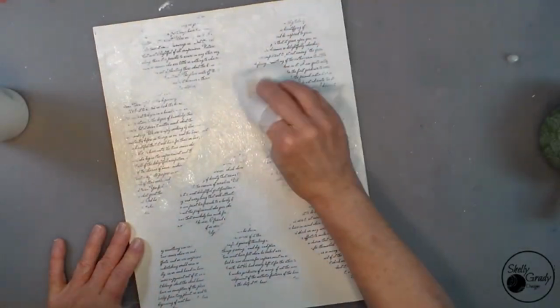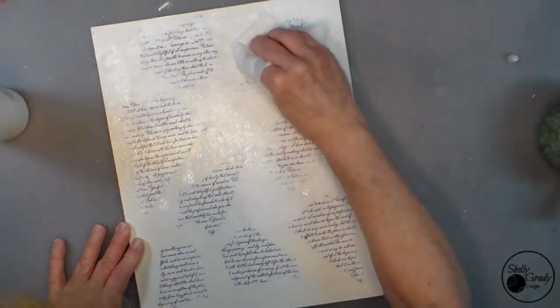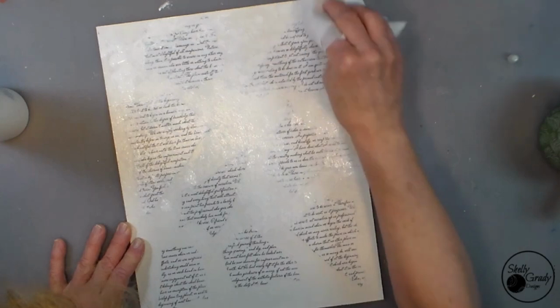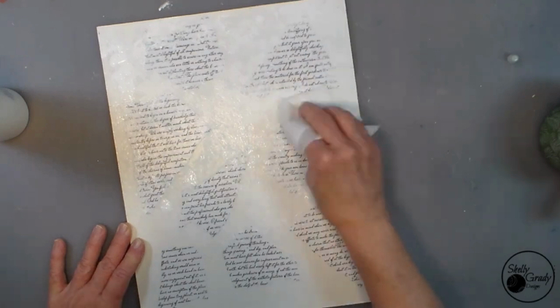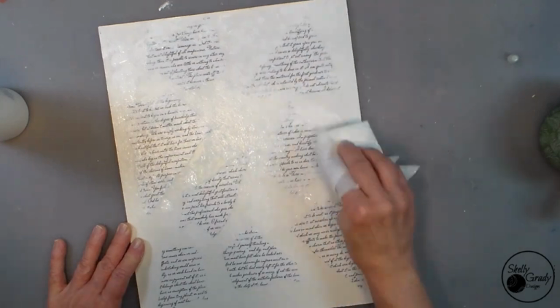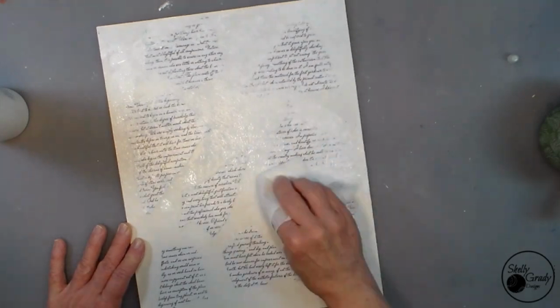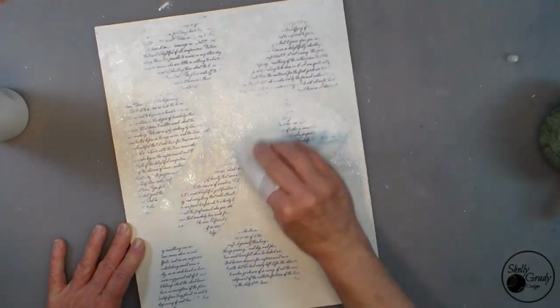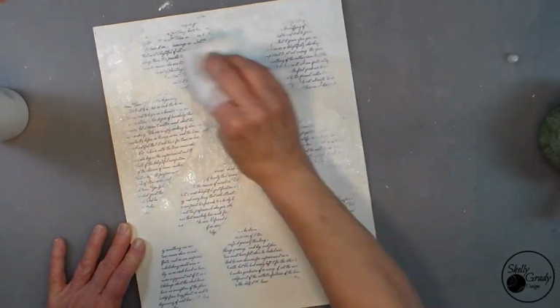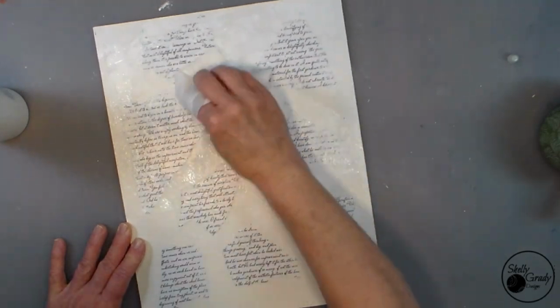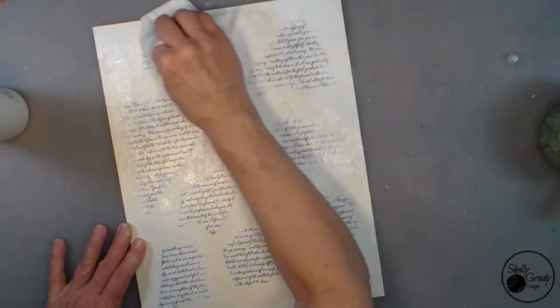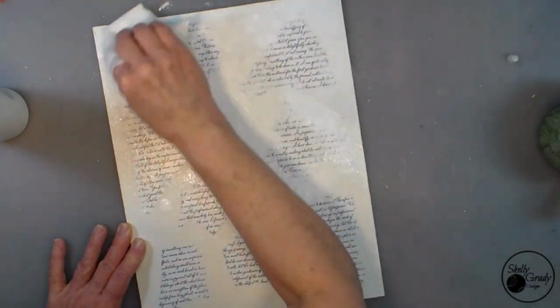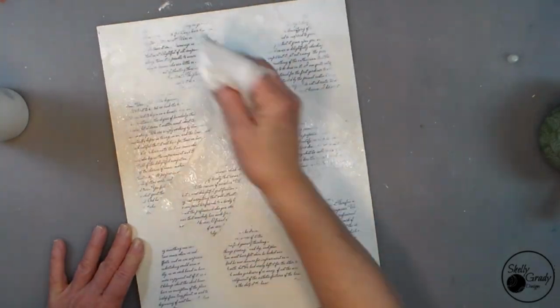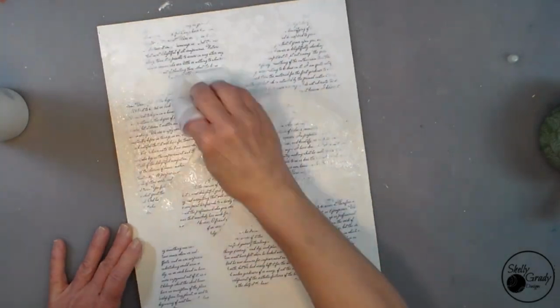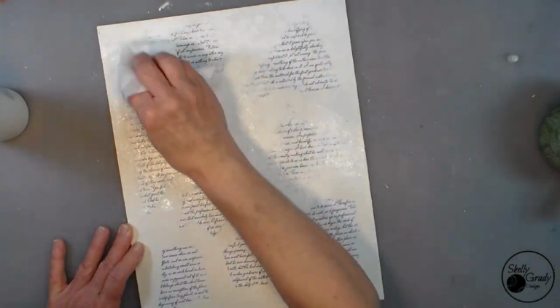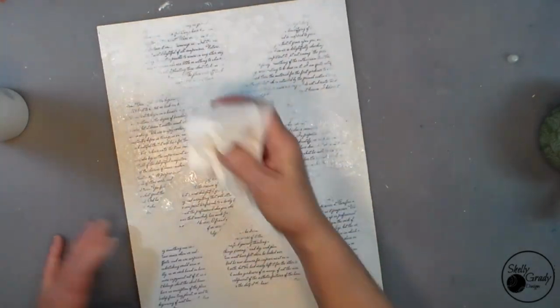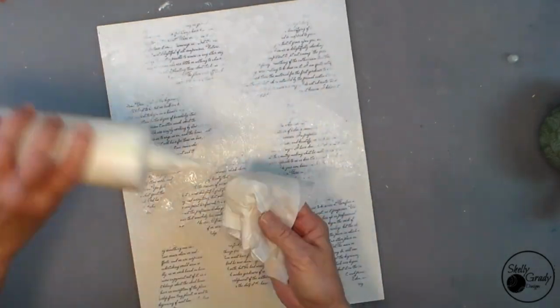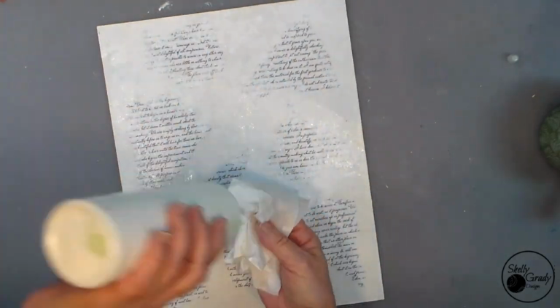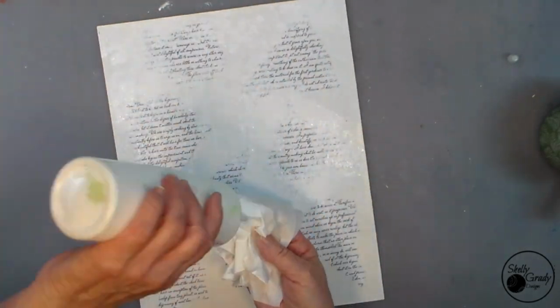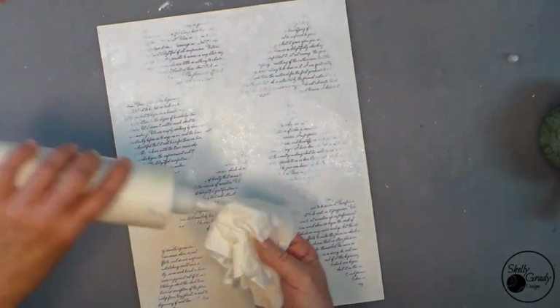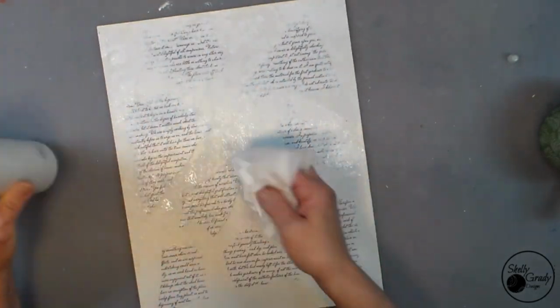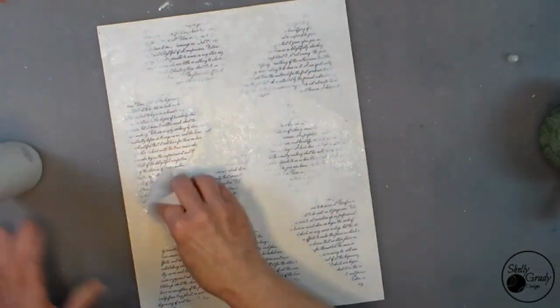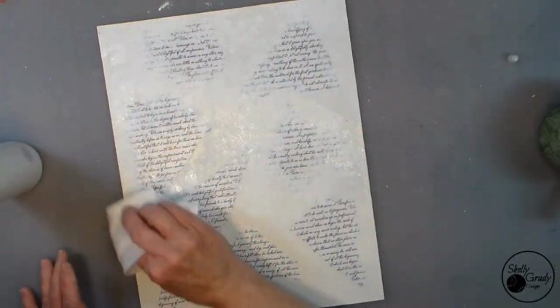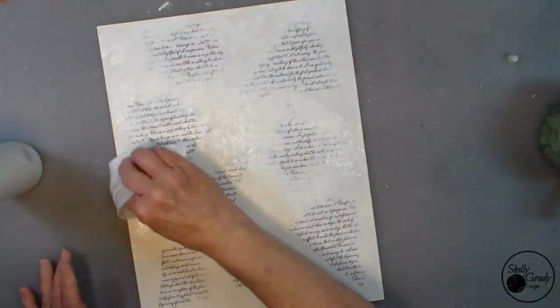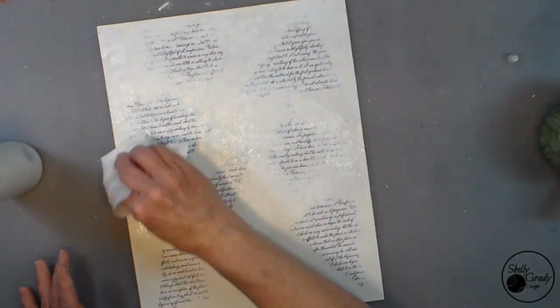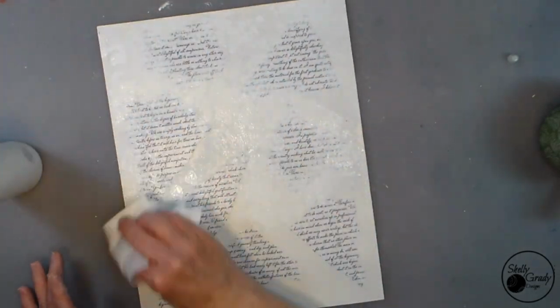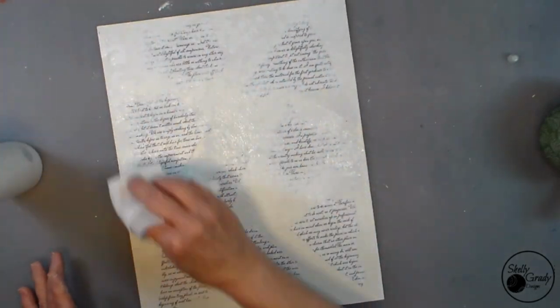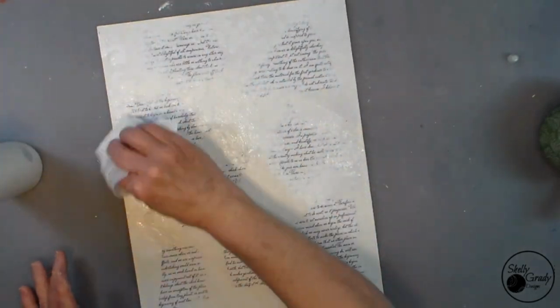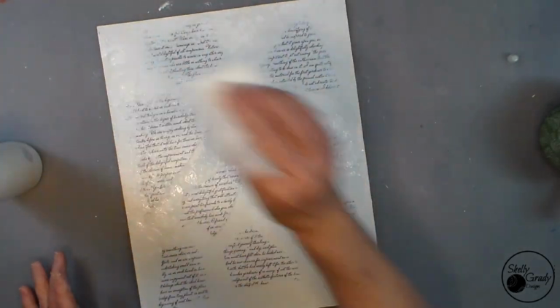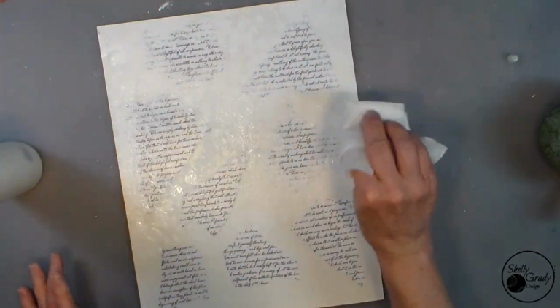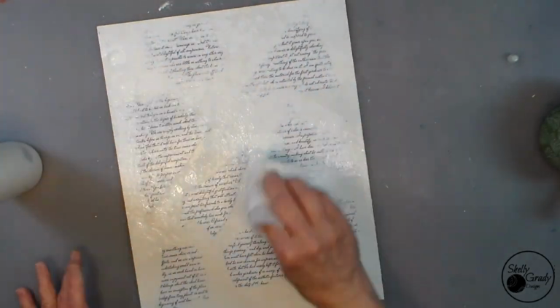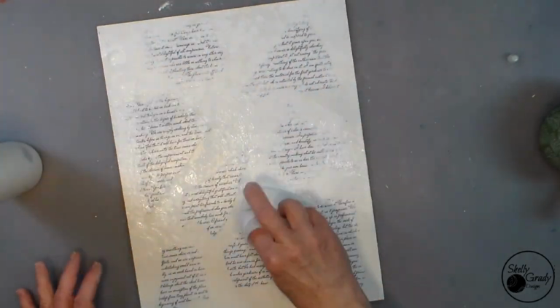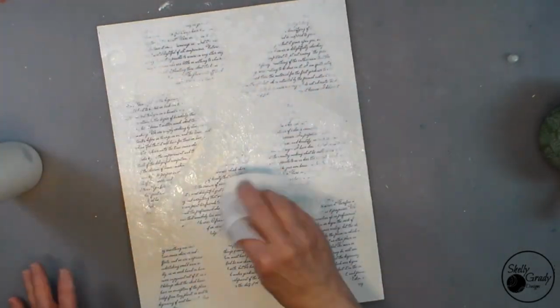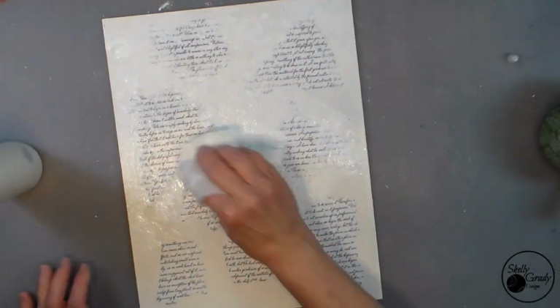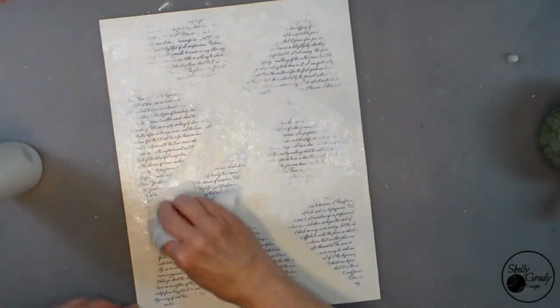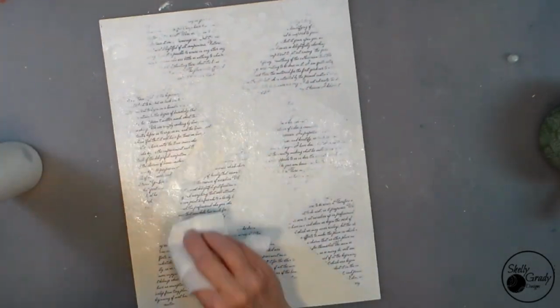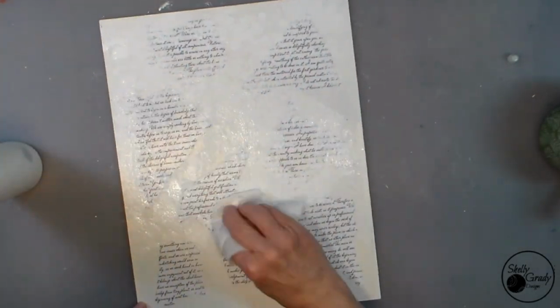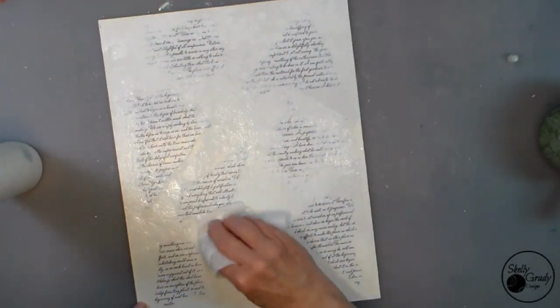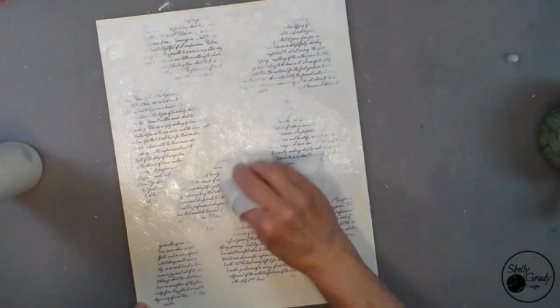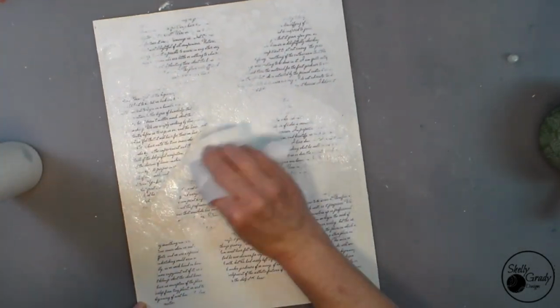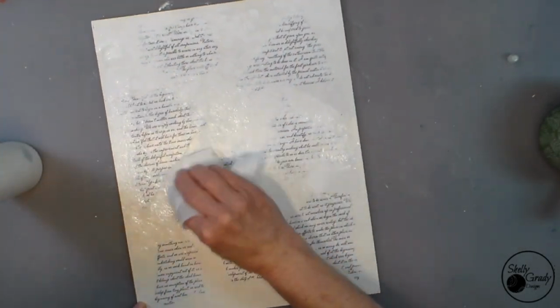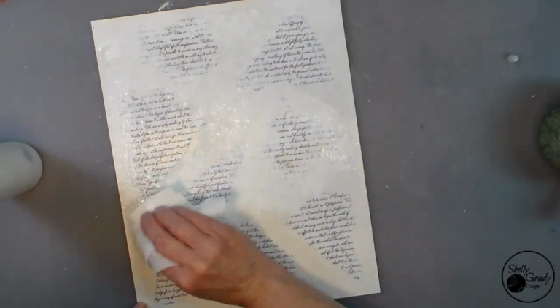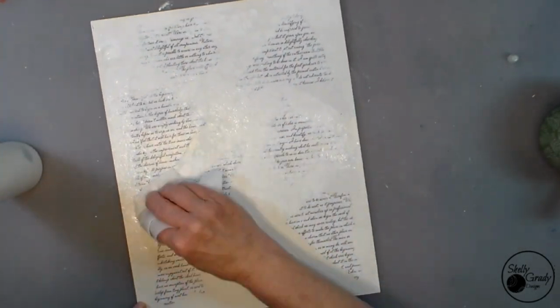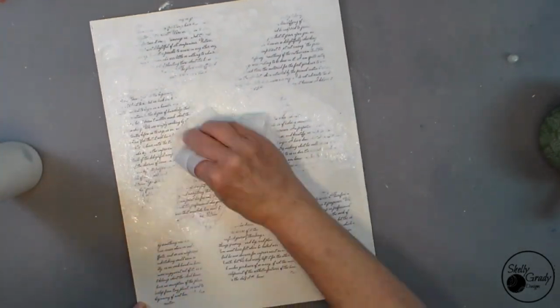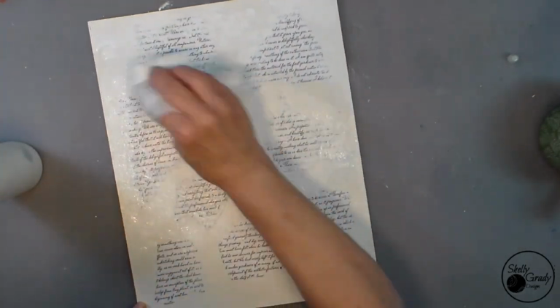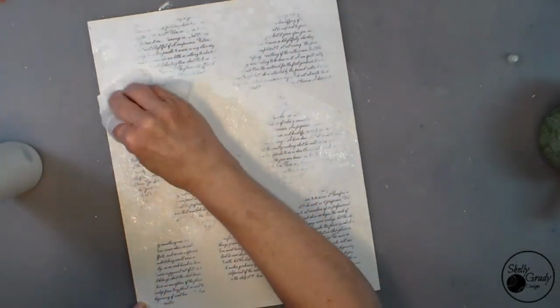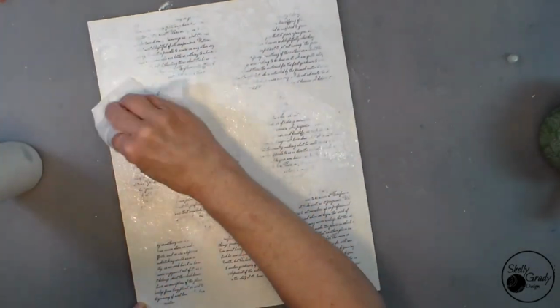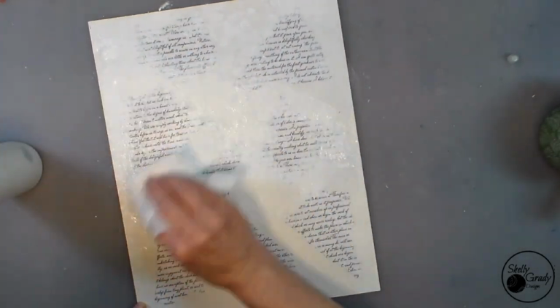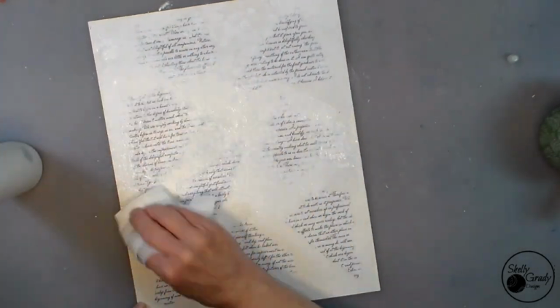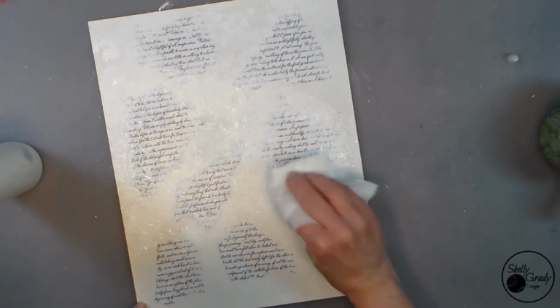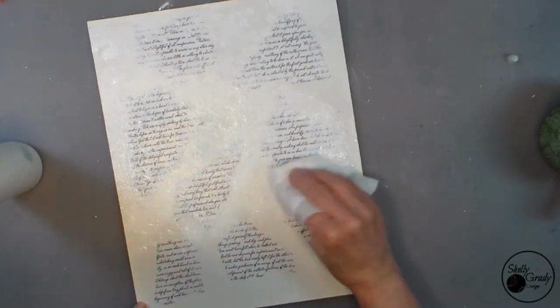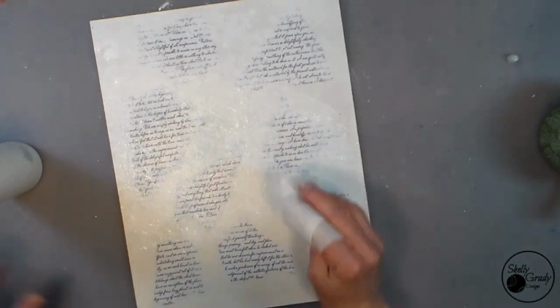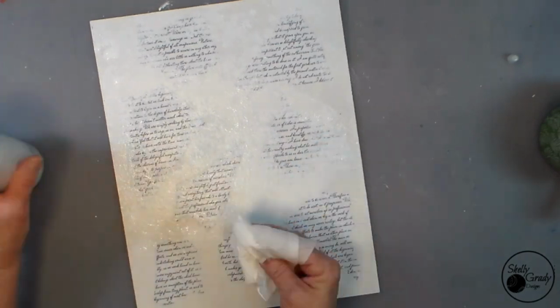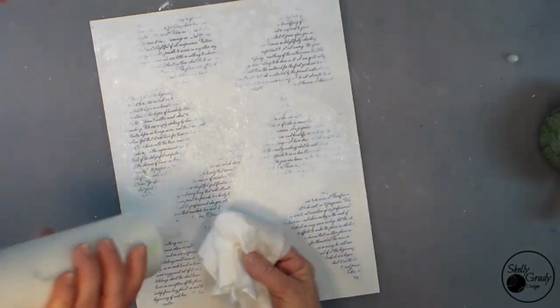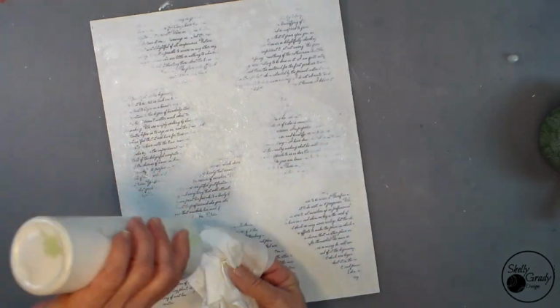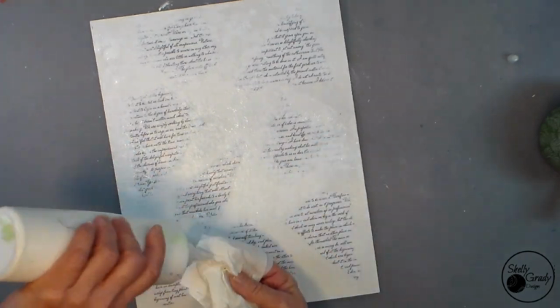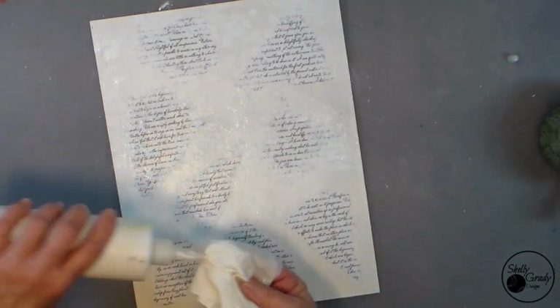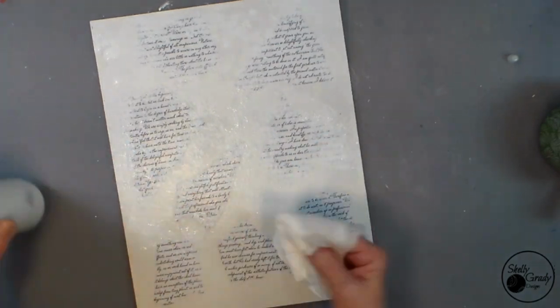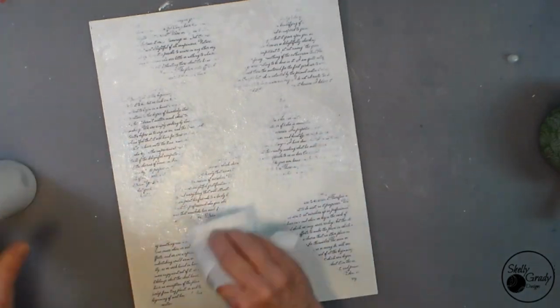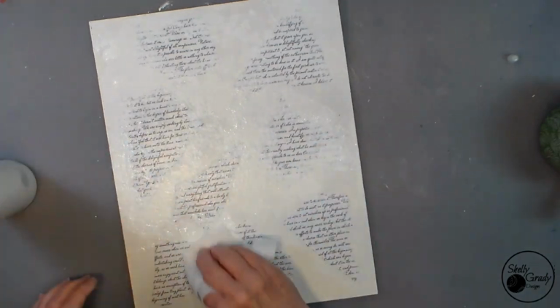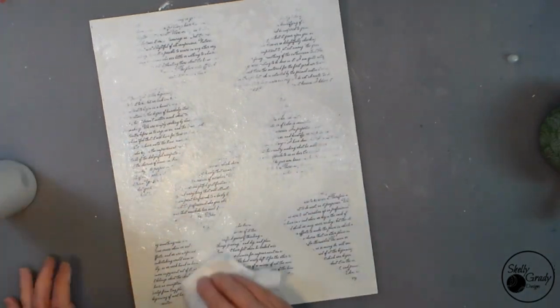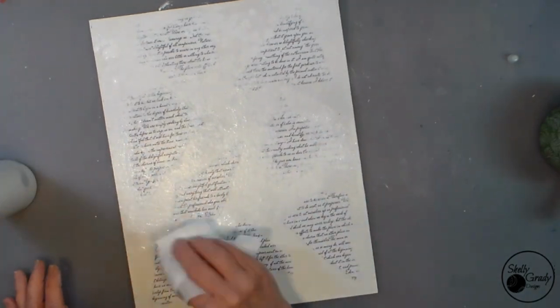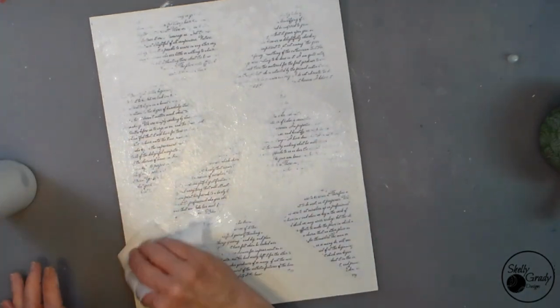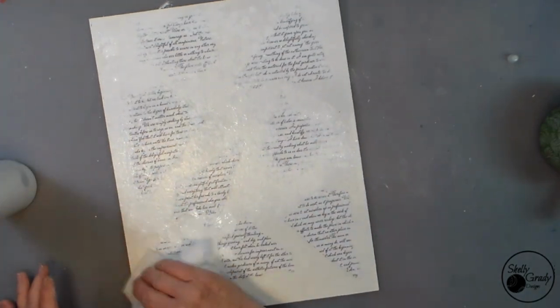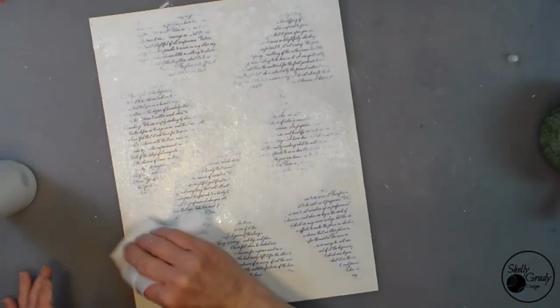Now I'm taking some white paint and a baby wipe and tamping all over just to kind of bring it all together and soften the edges of my handwritten papers.